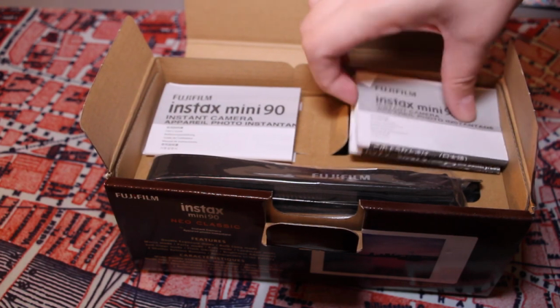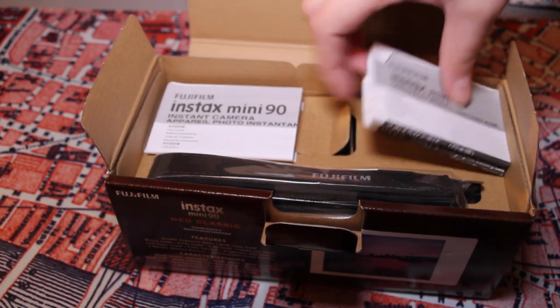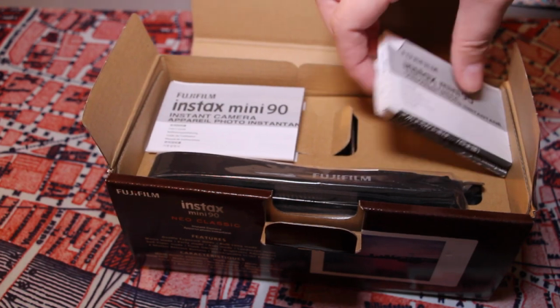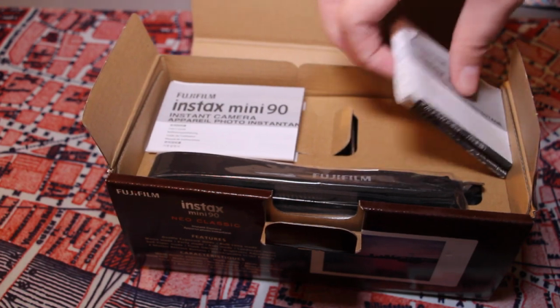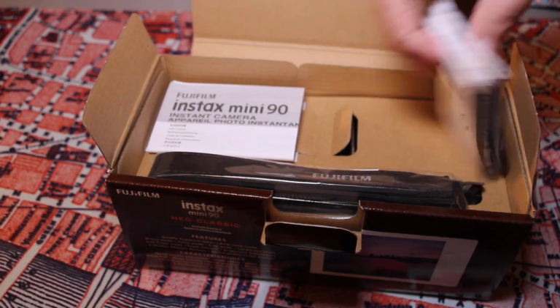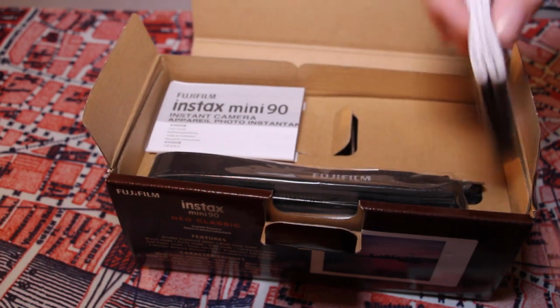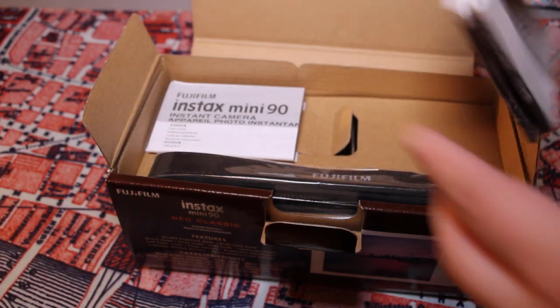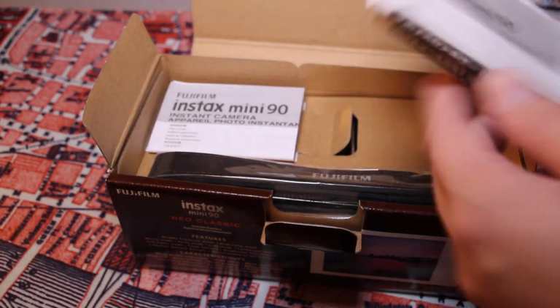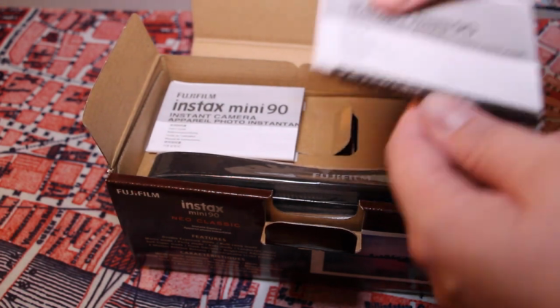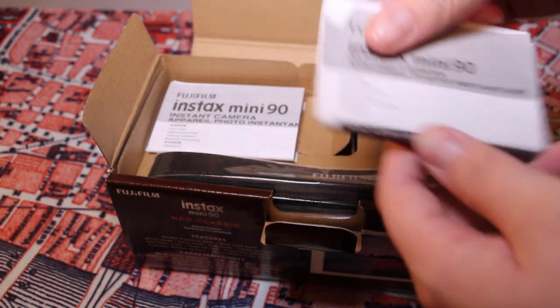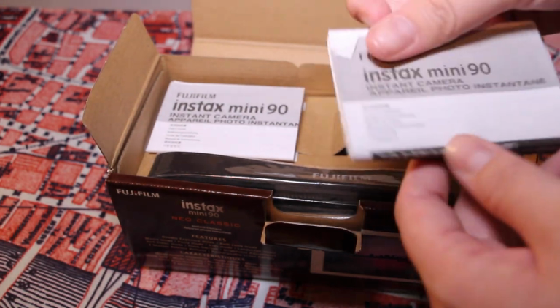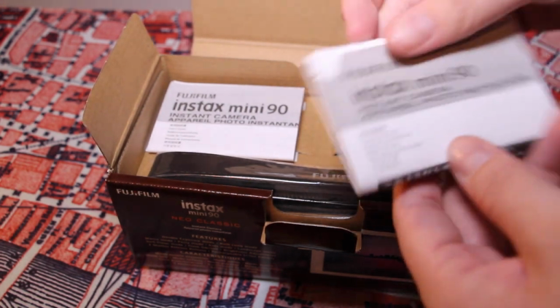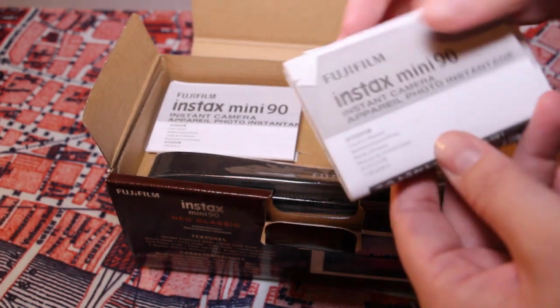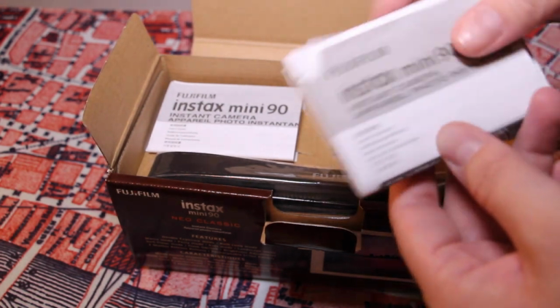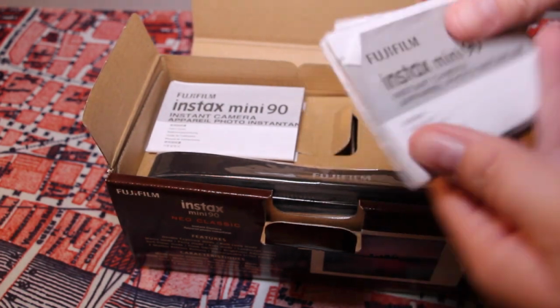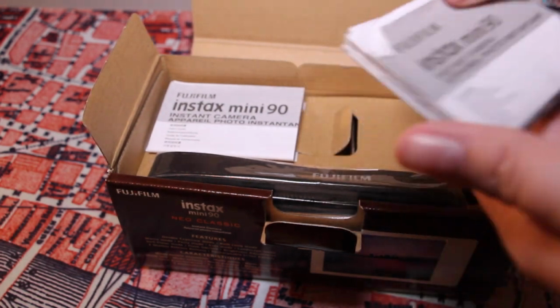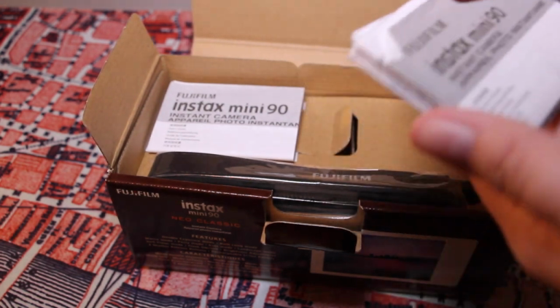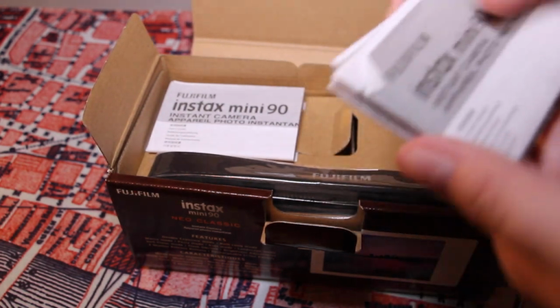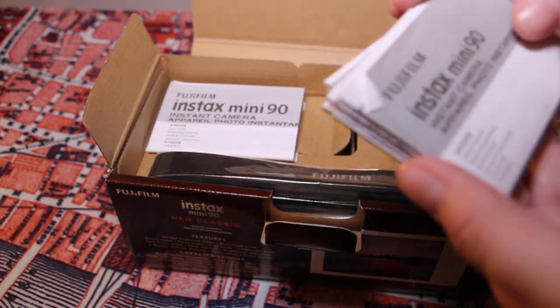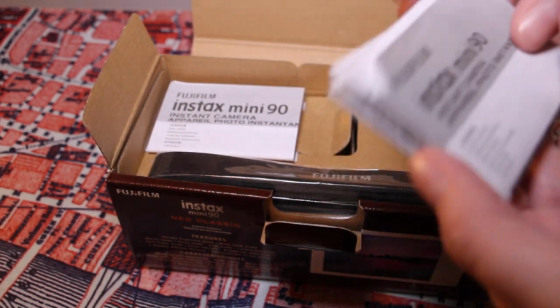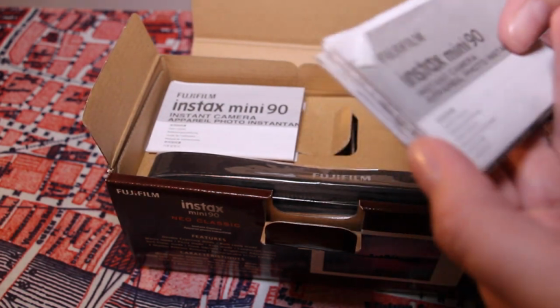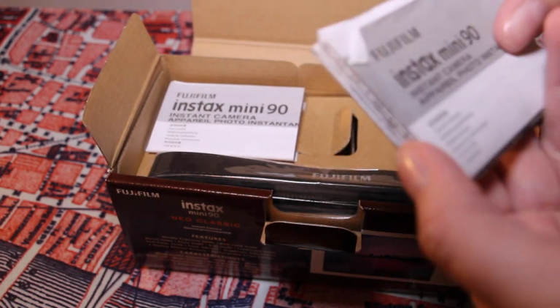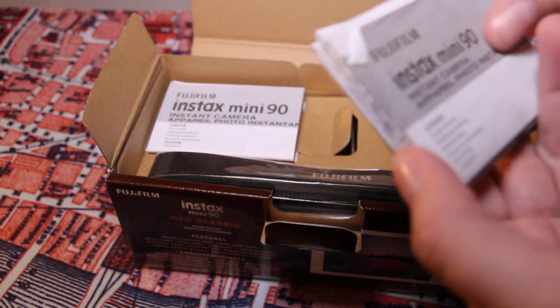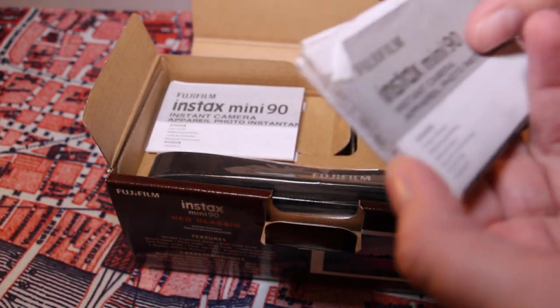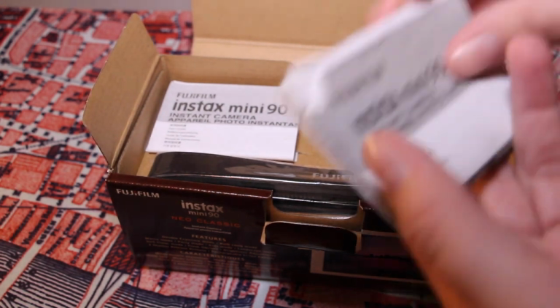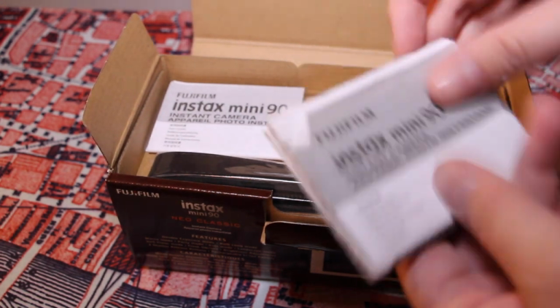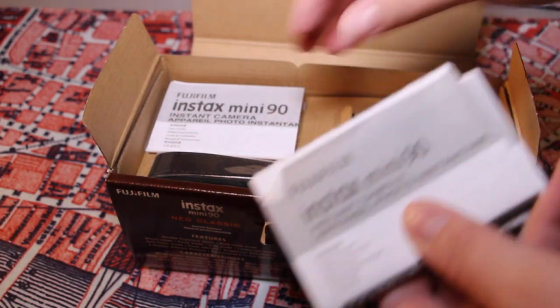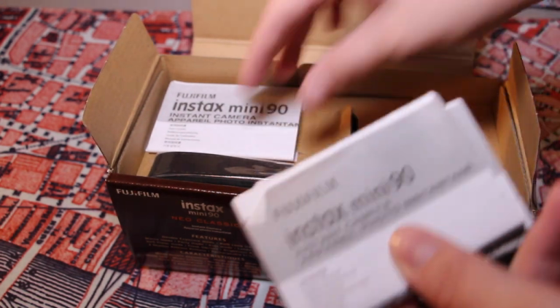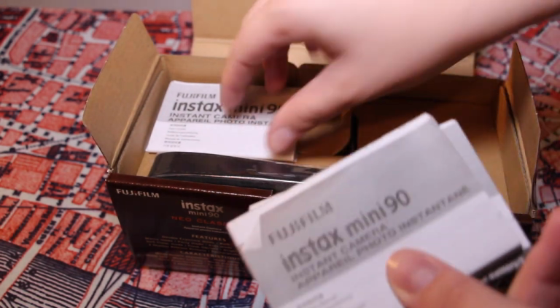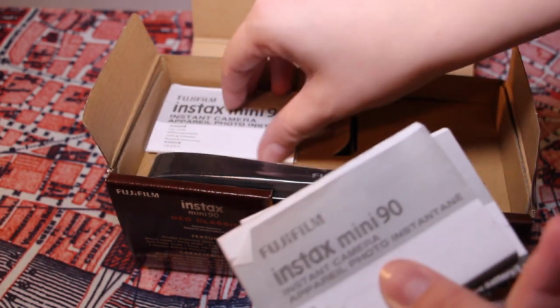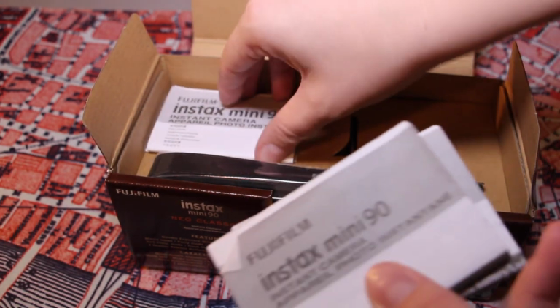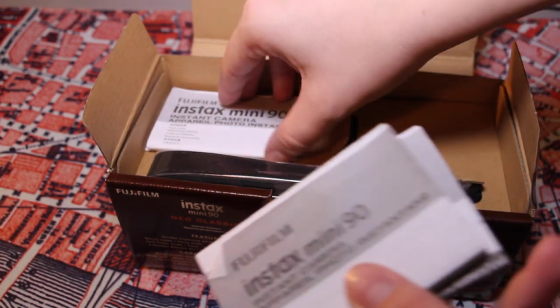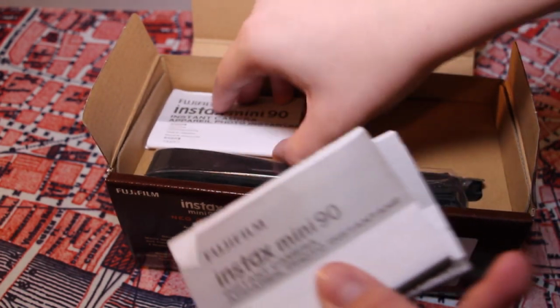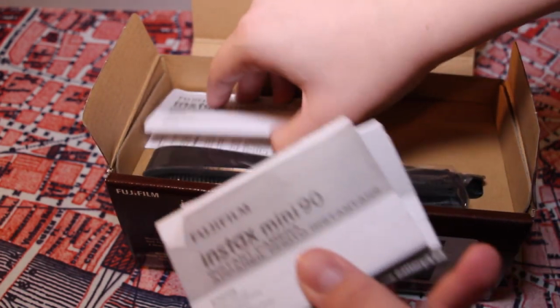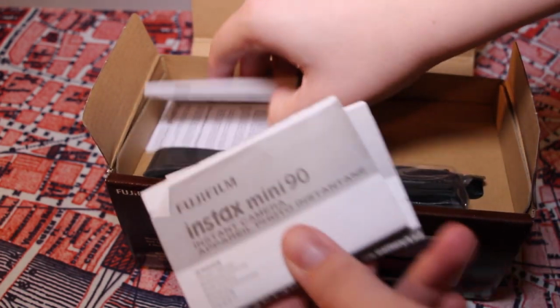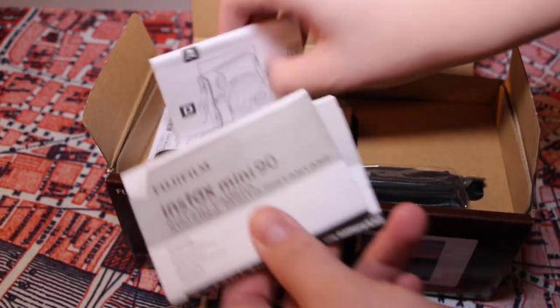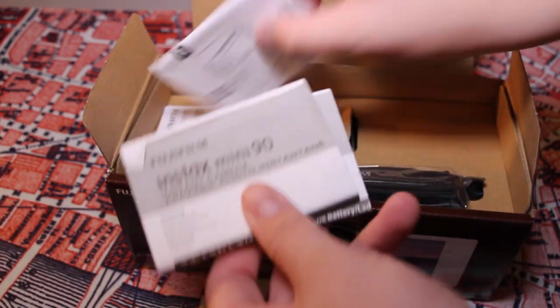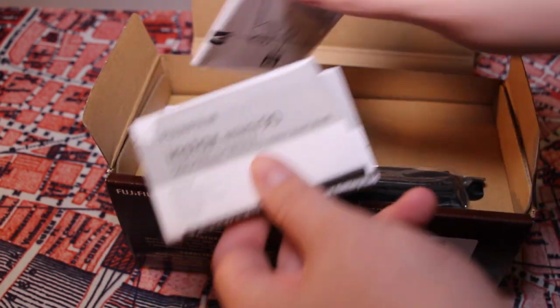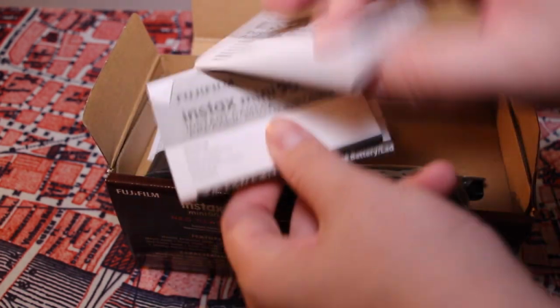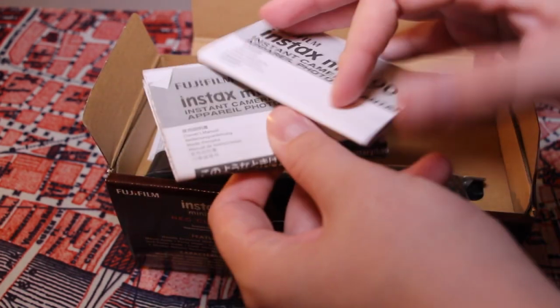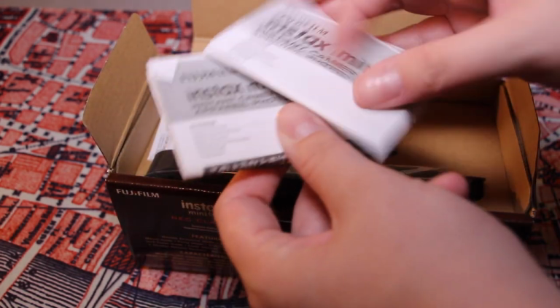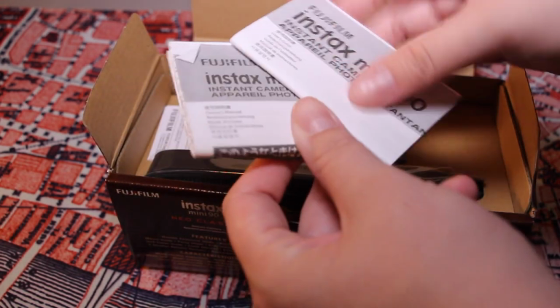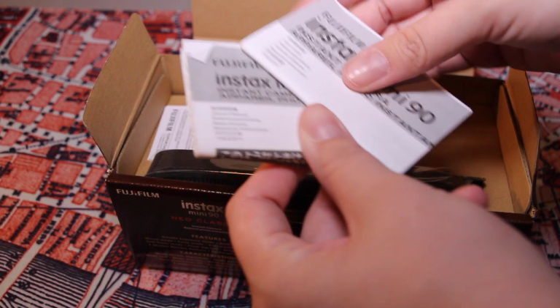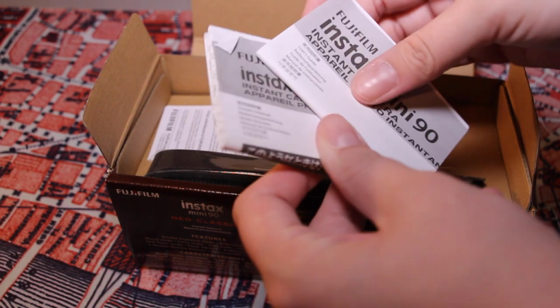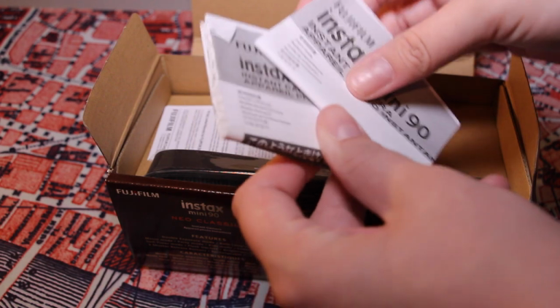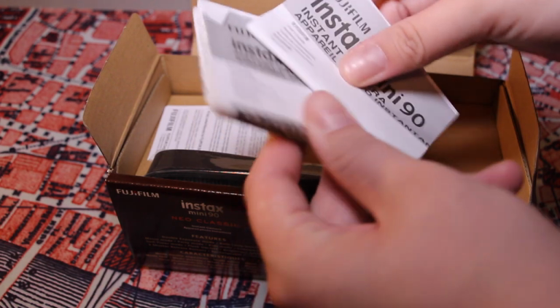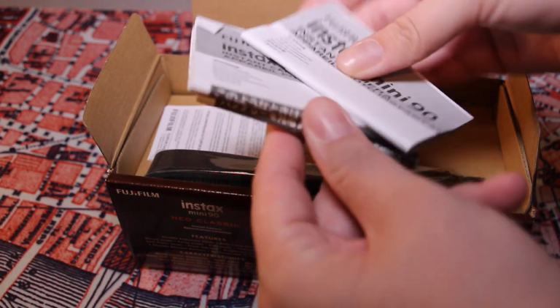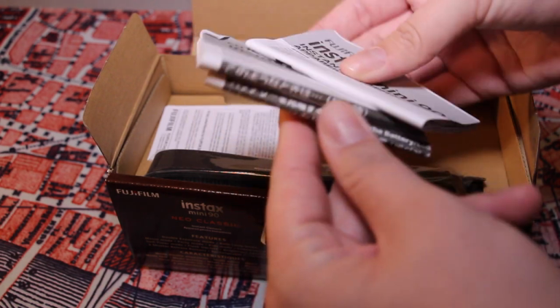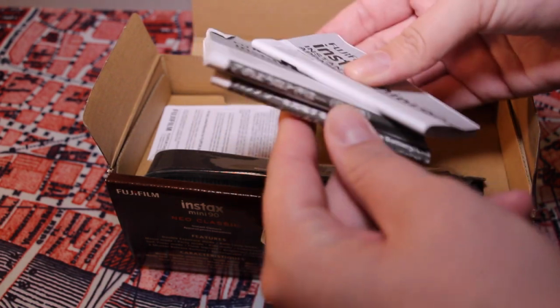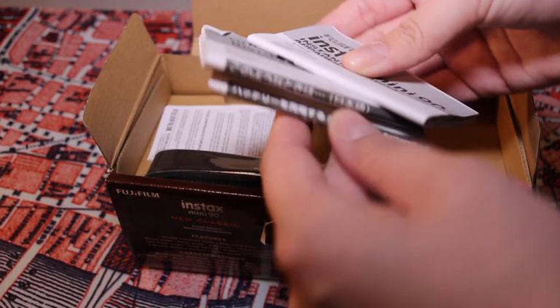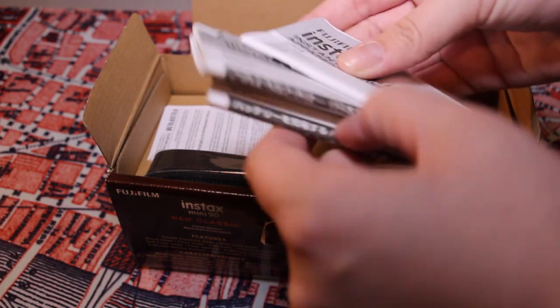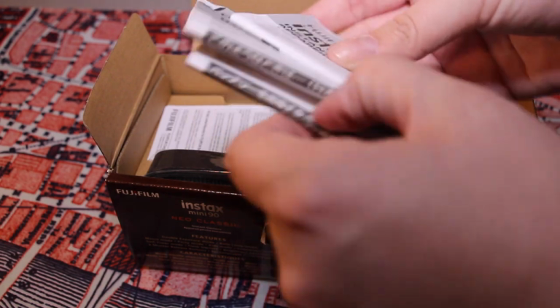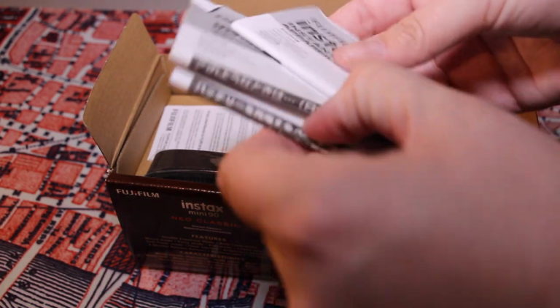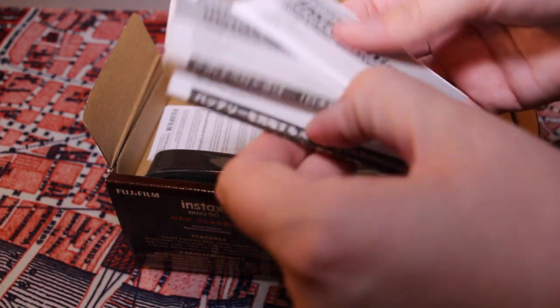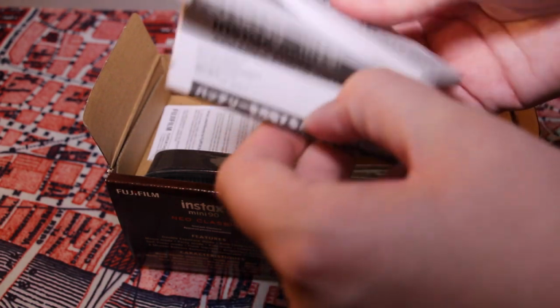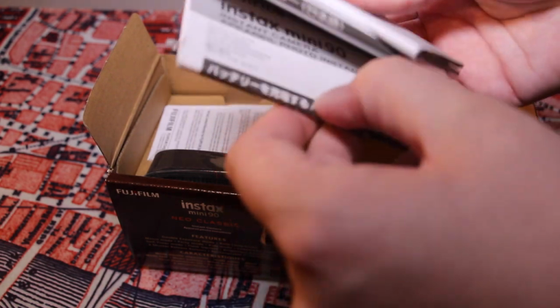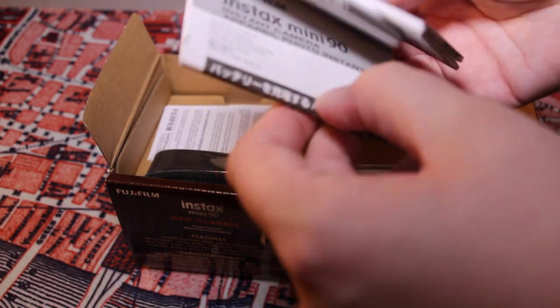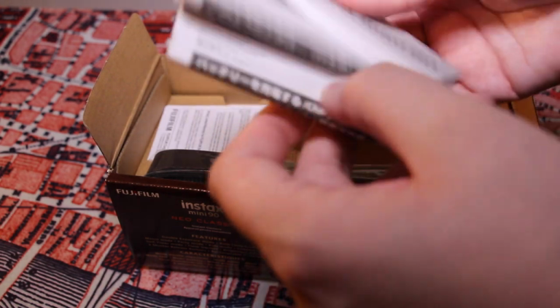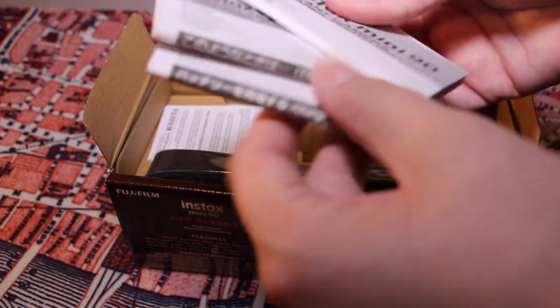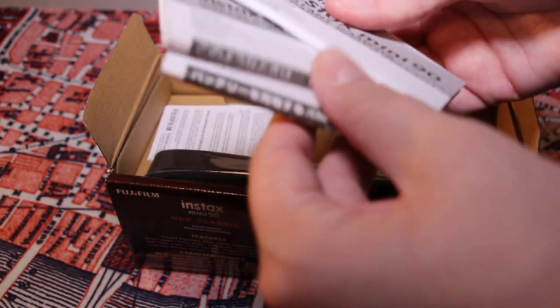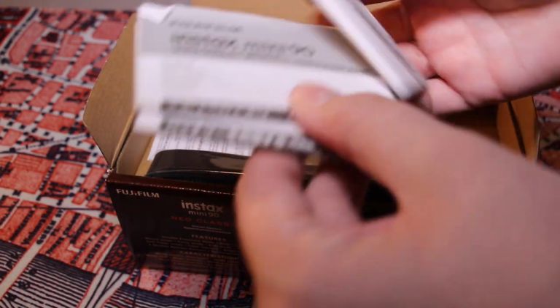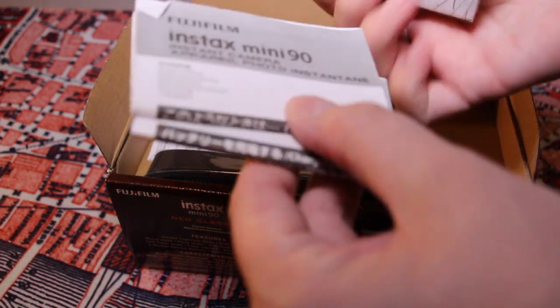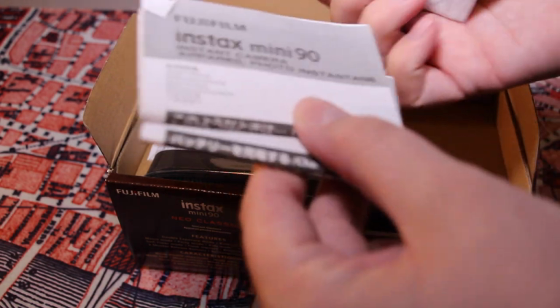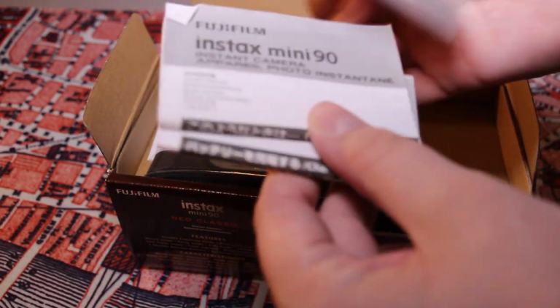In the box there are some instructions, warranty information, all in different languages.